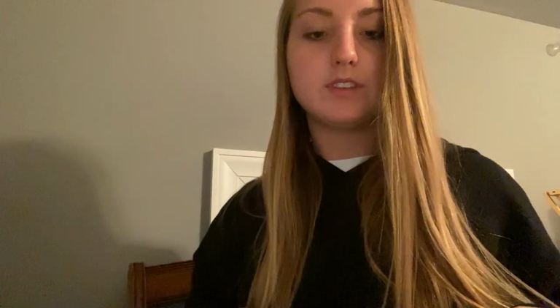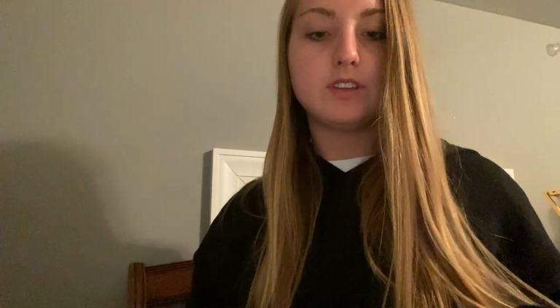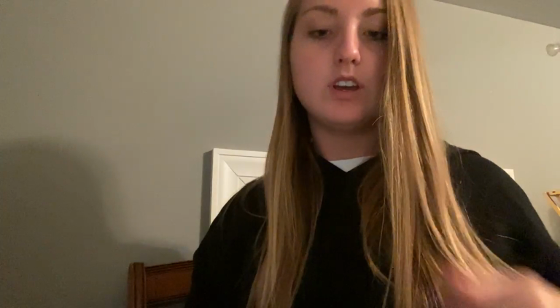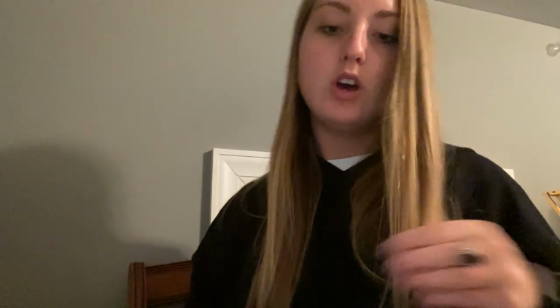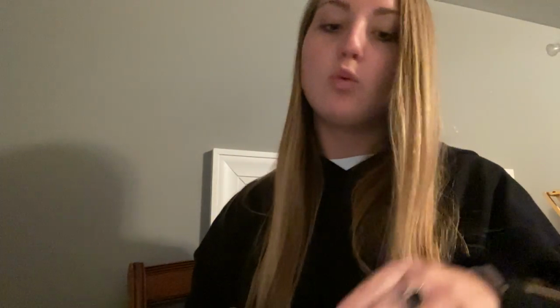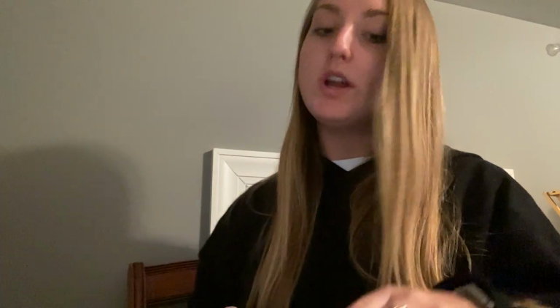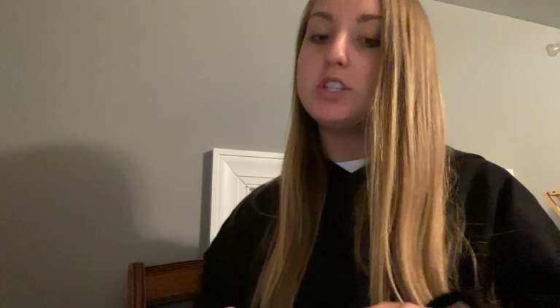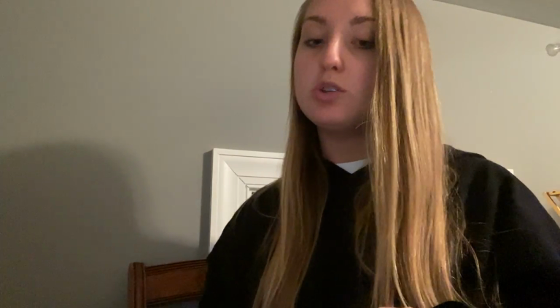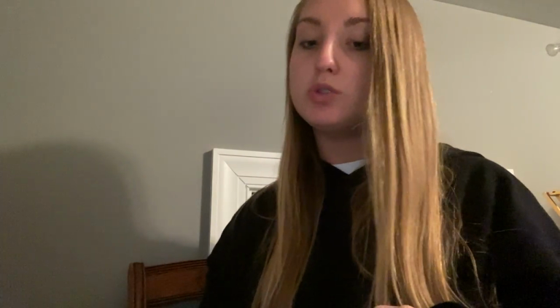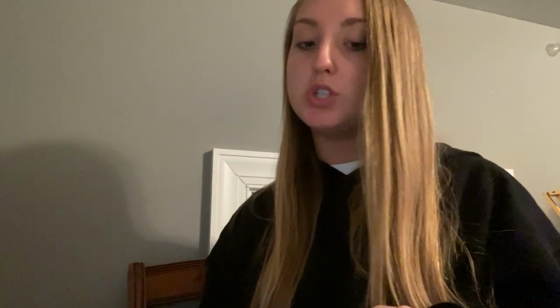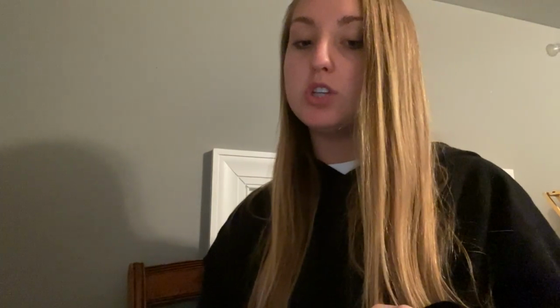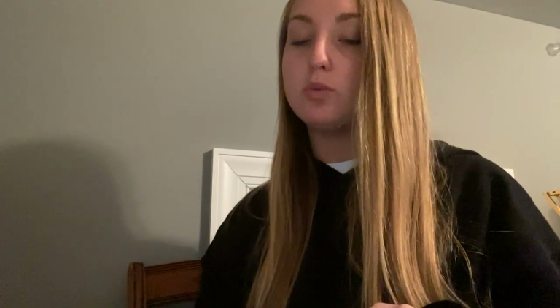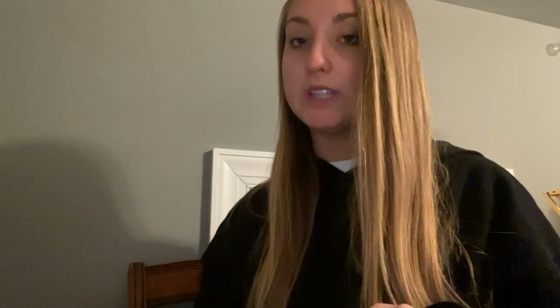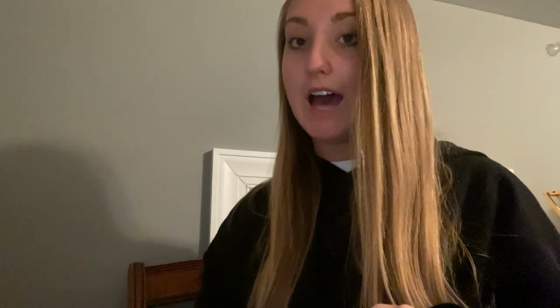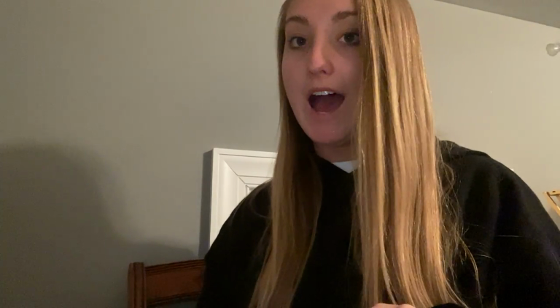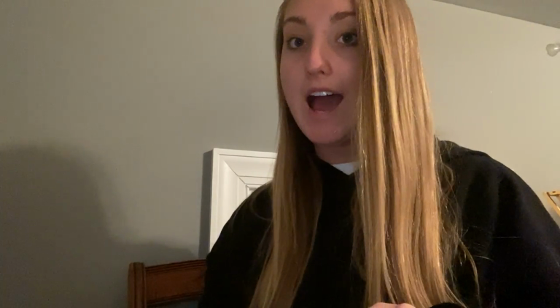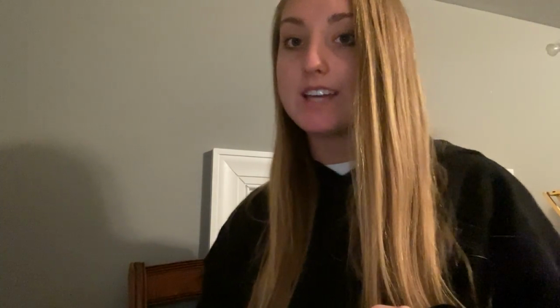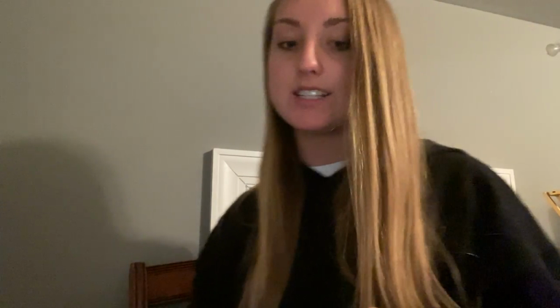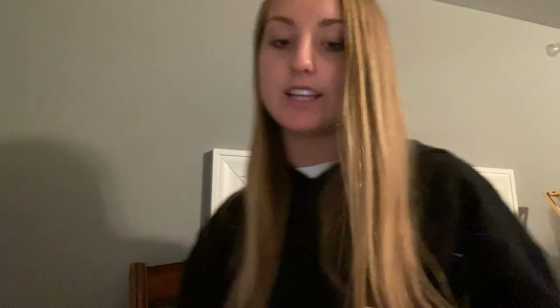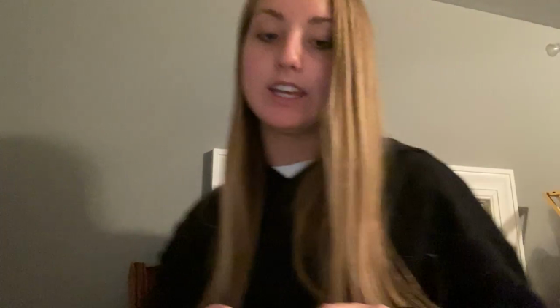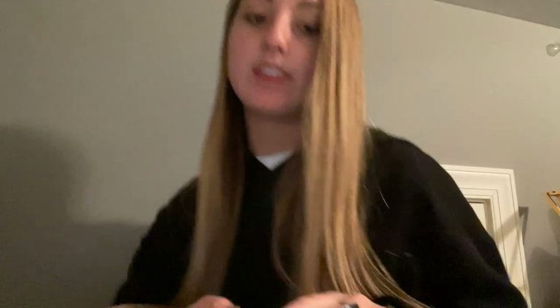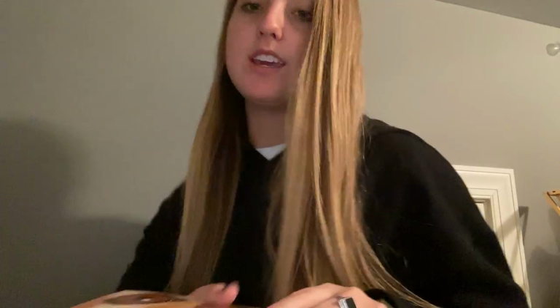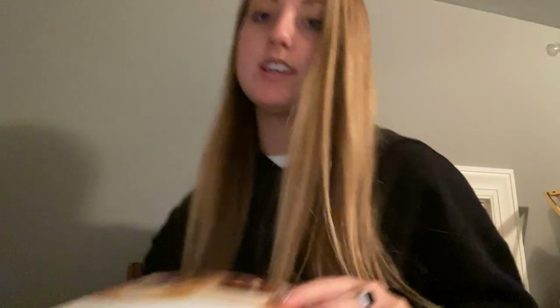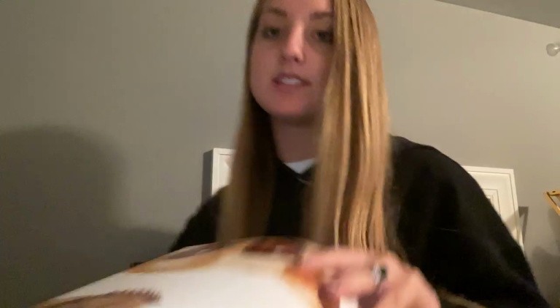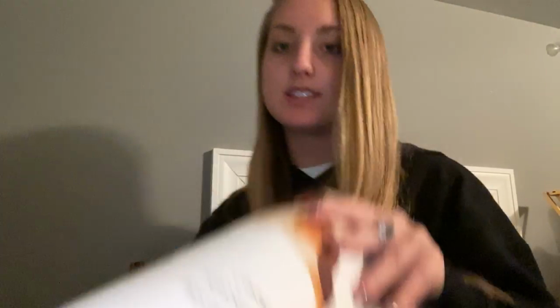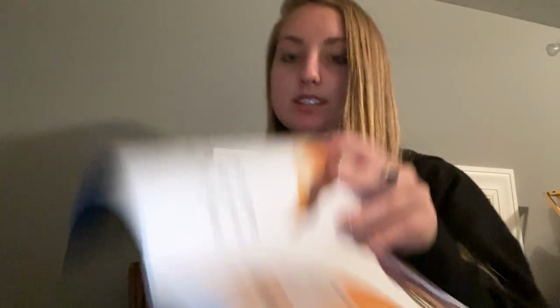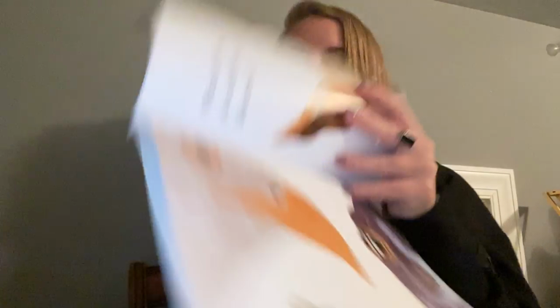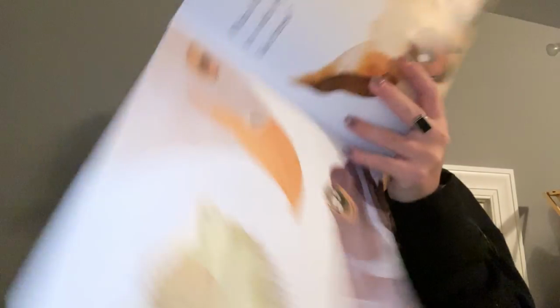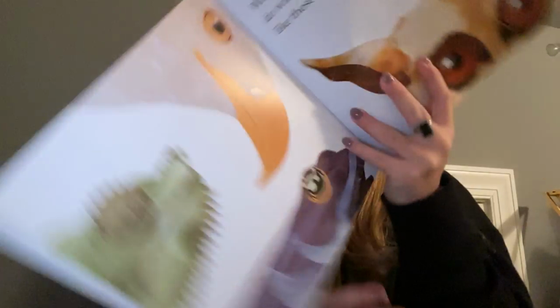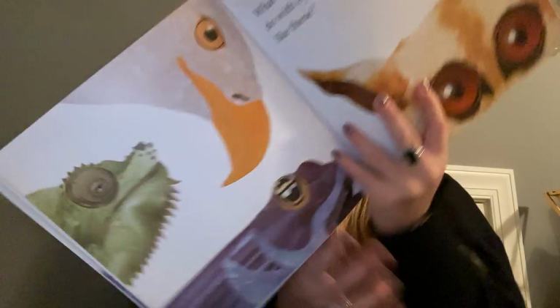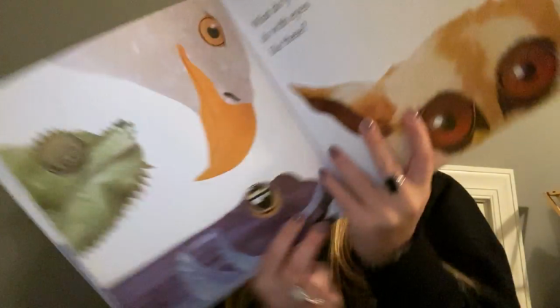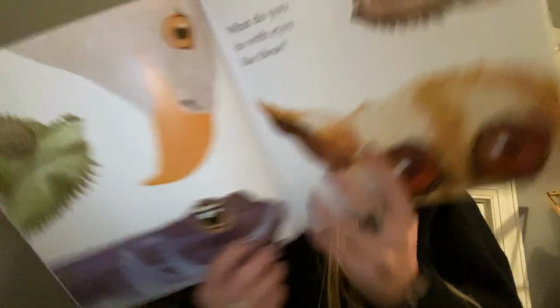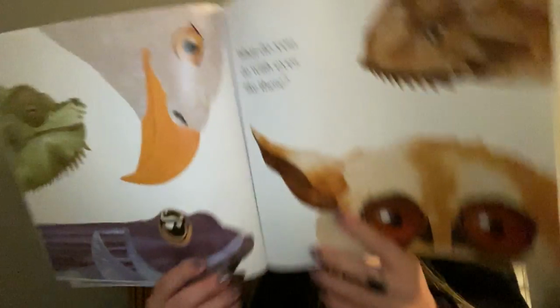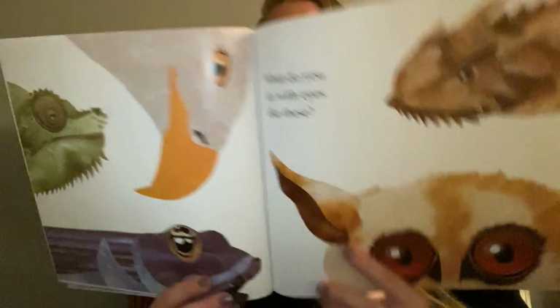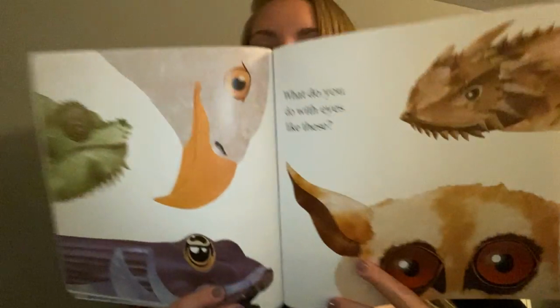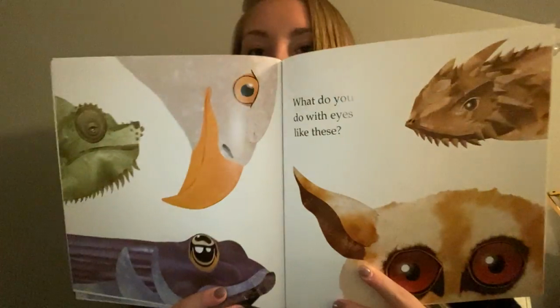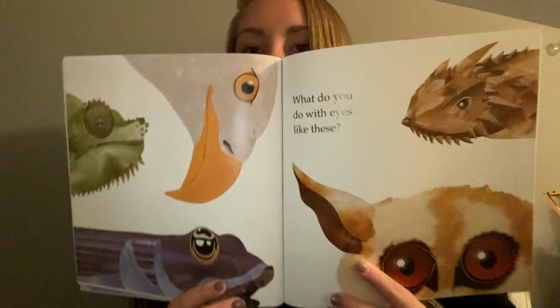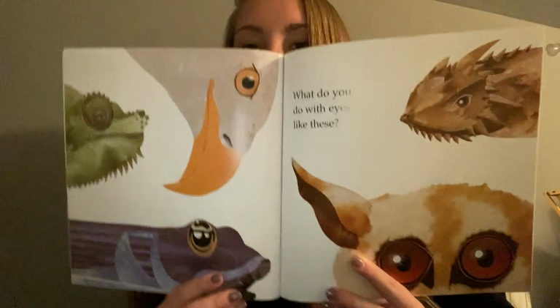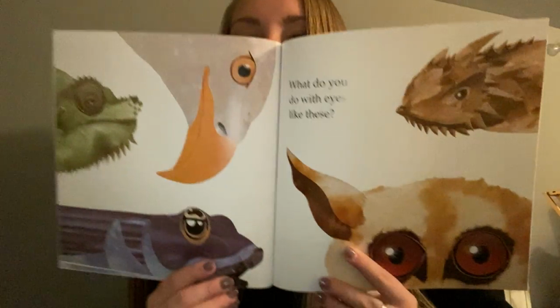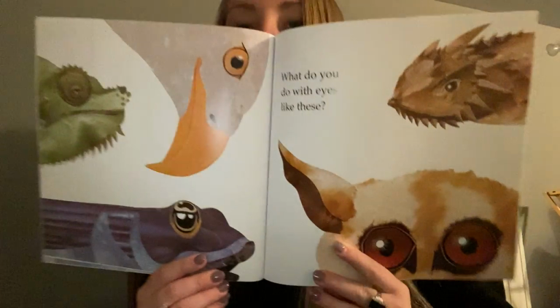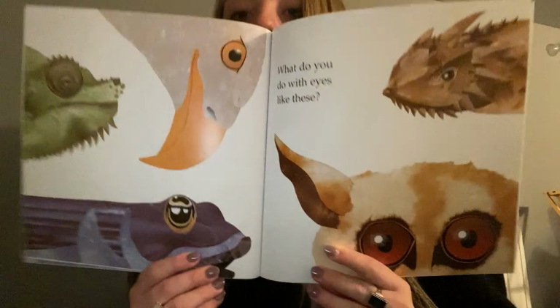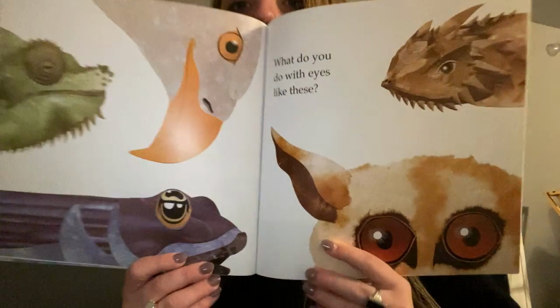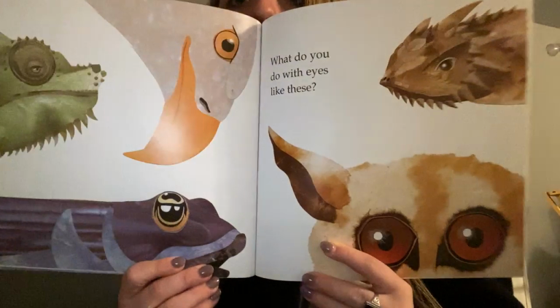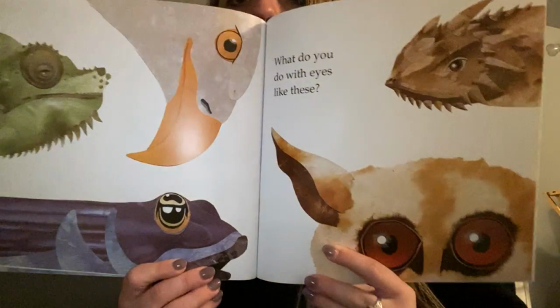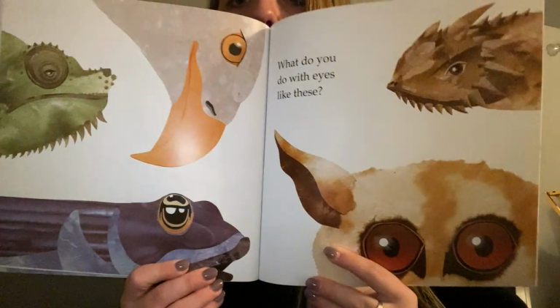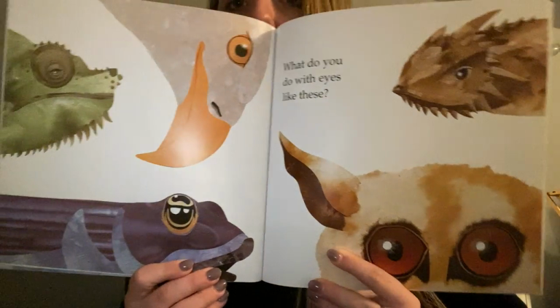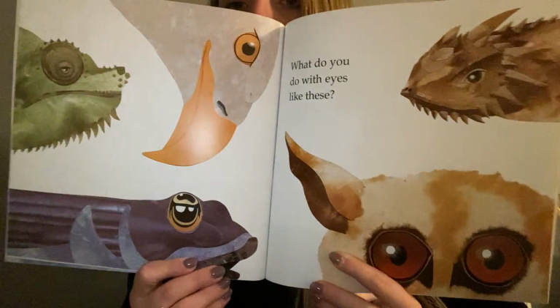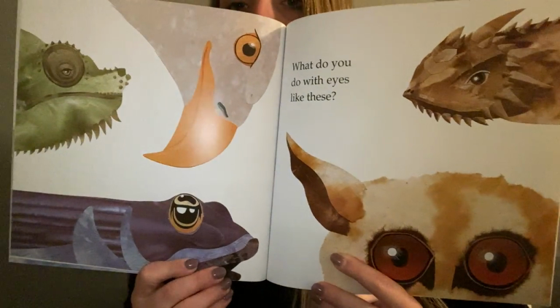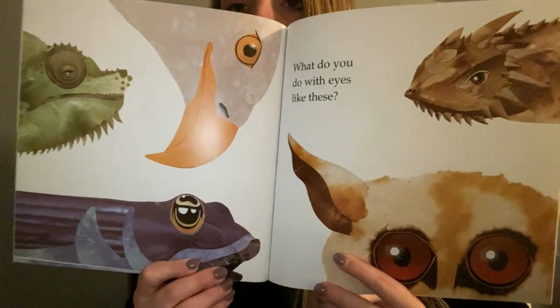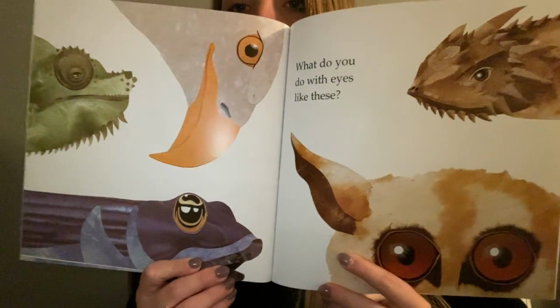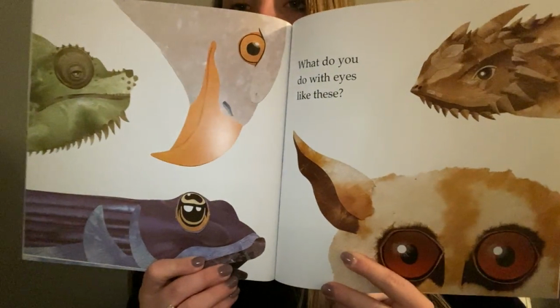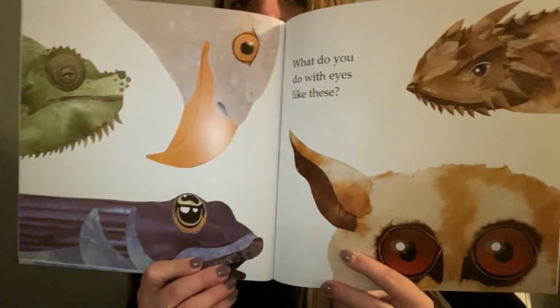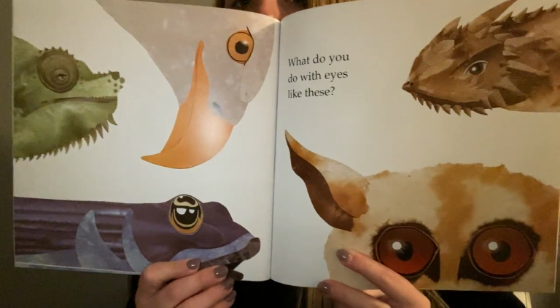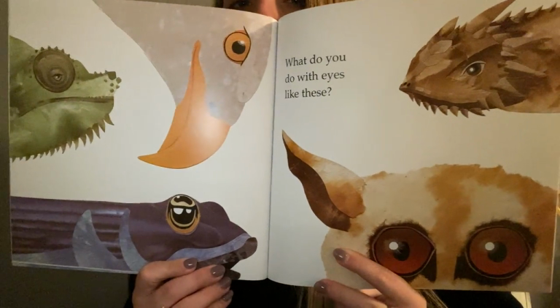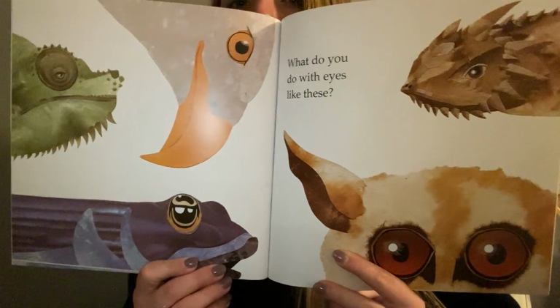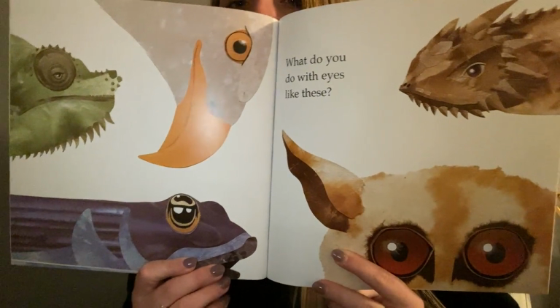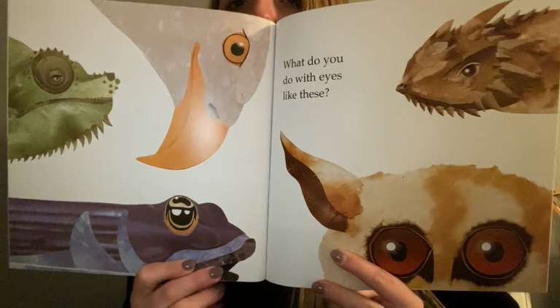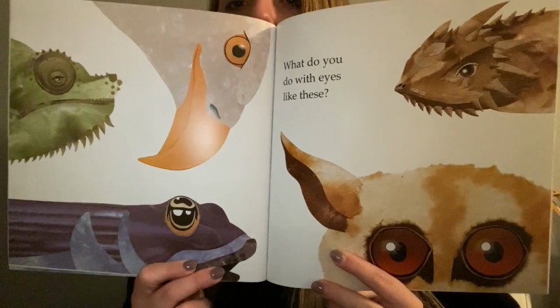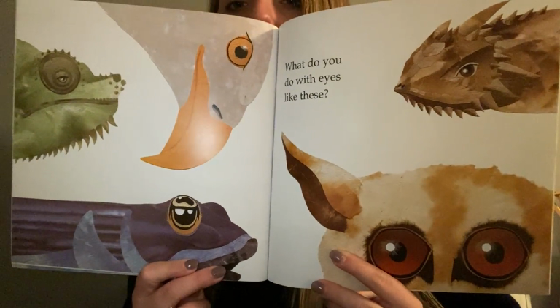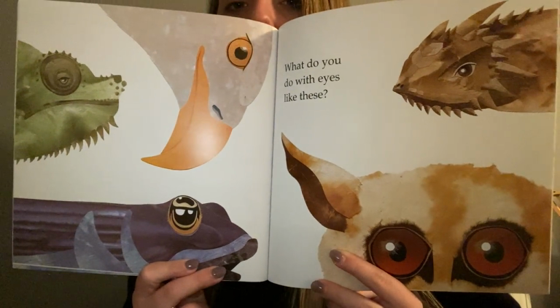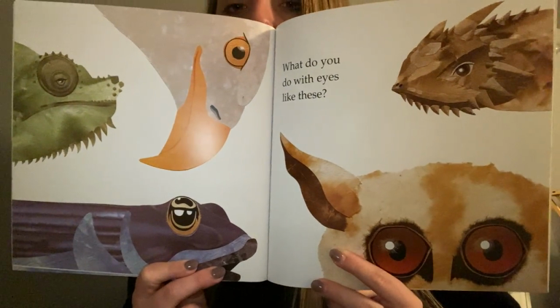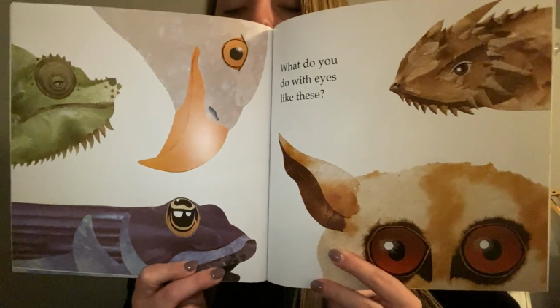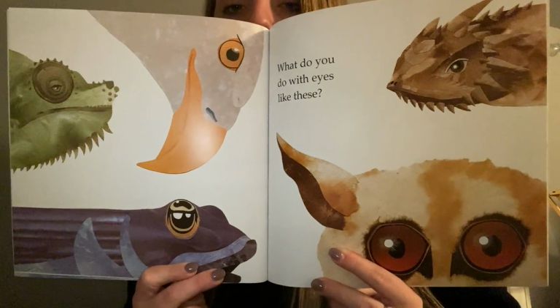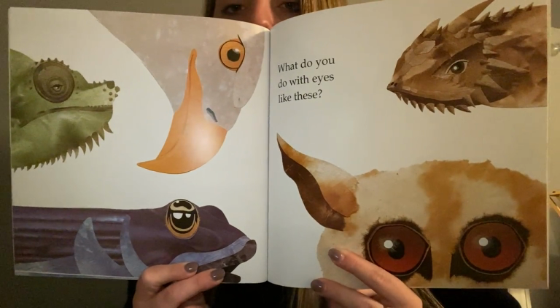What do you do with eyes like these? Pause and guess who these eyes belong to.